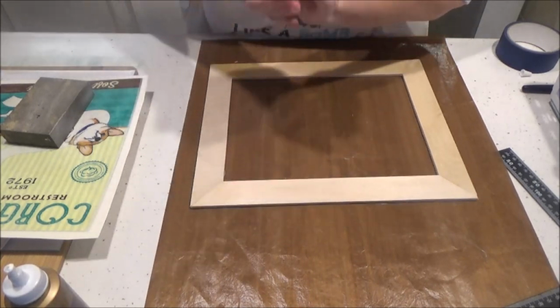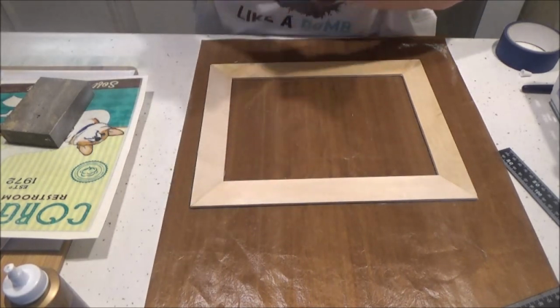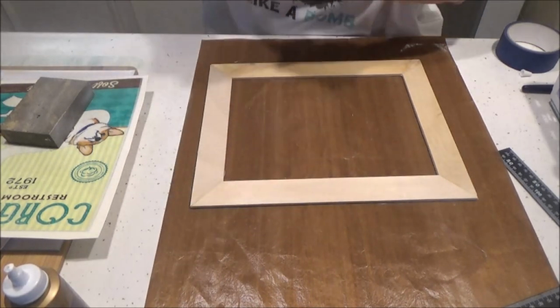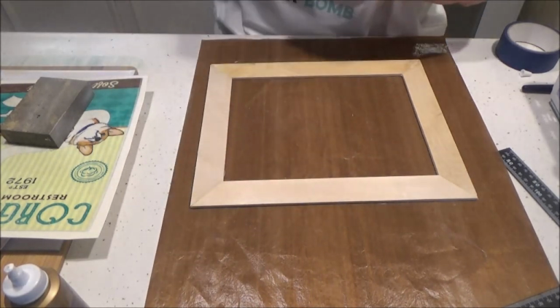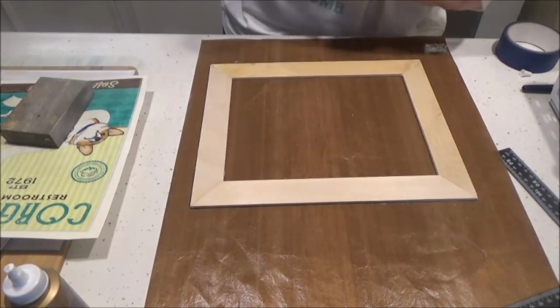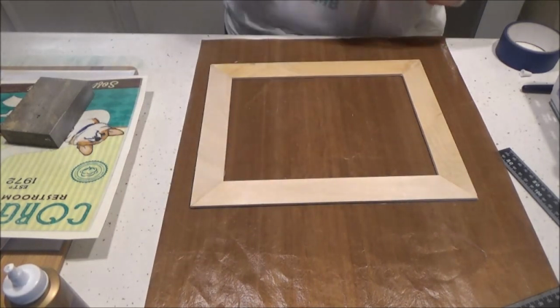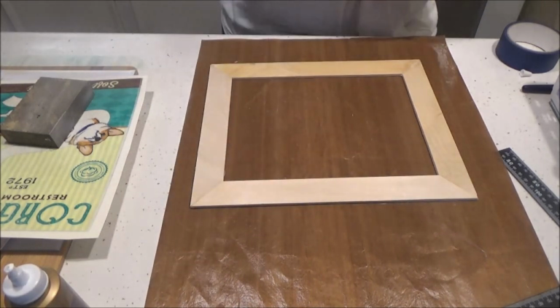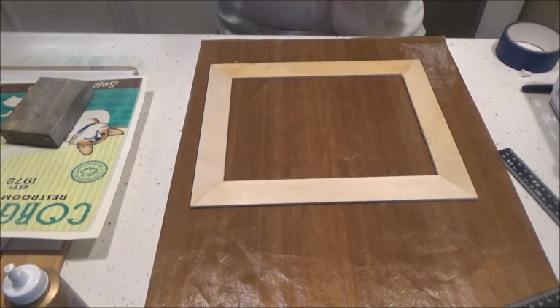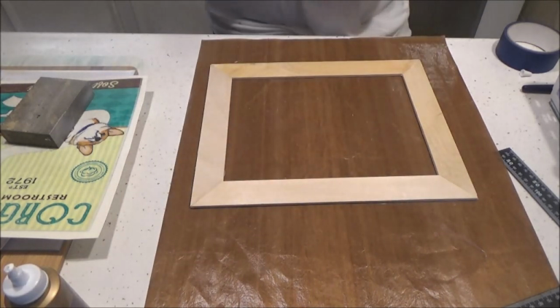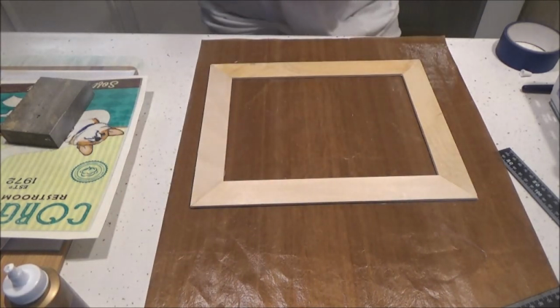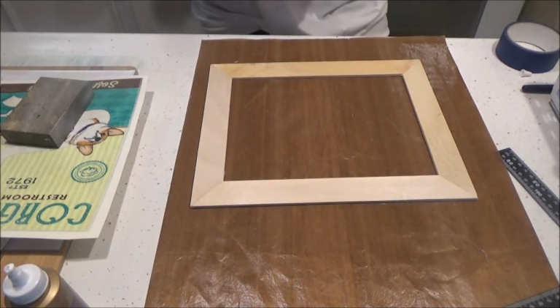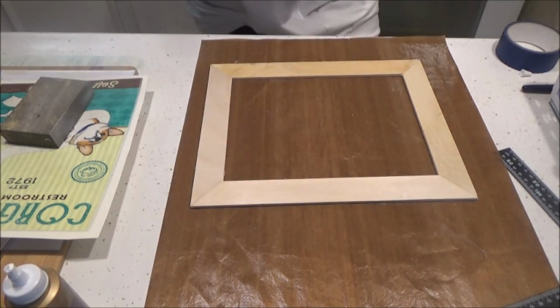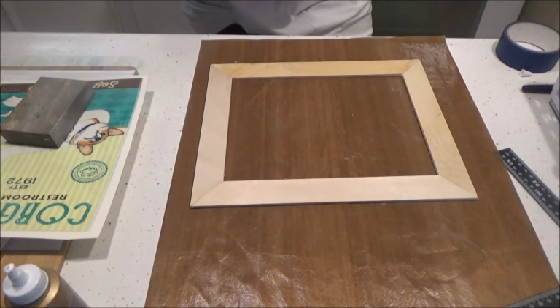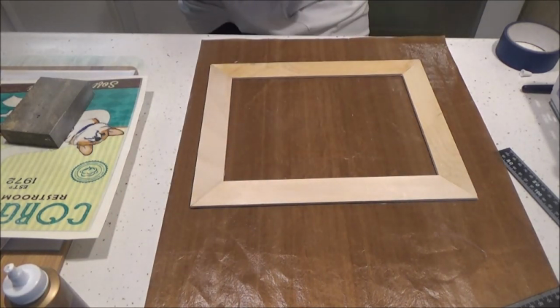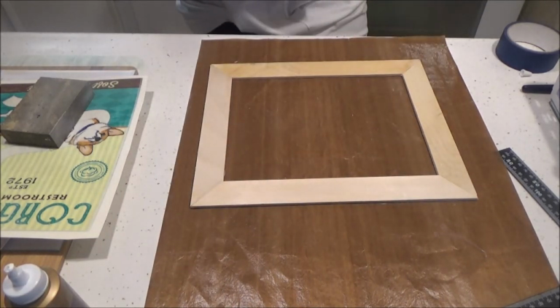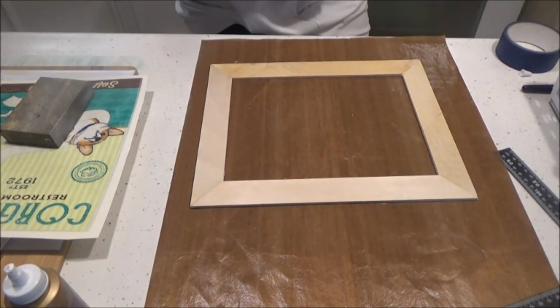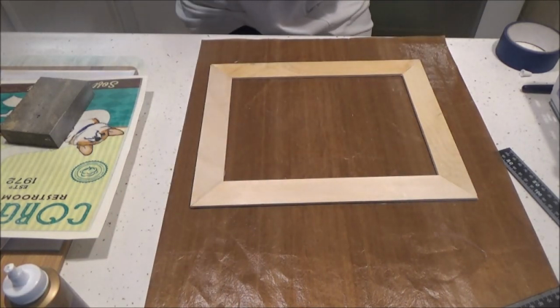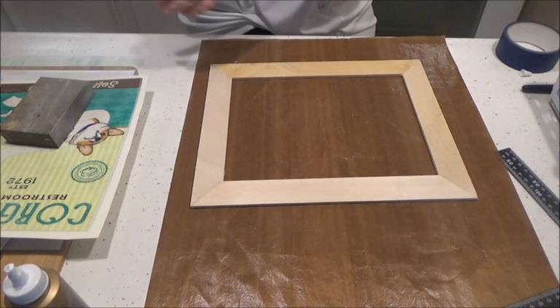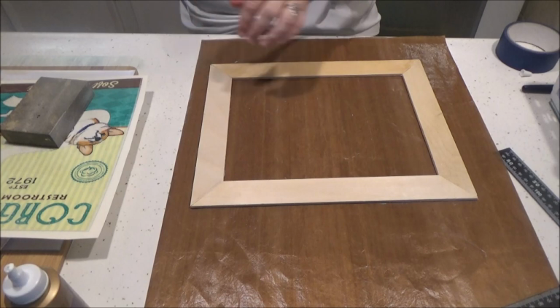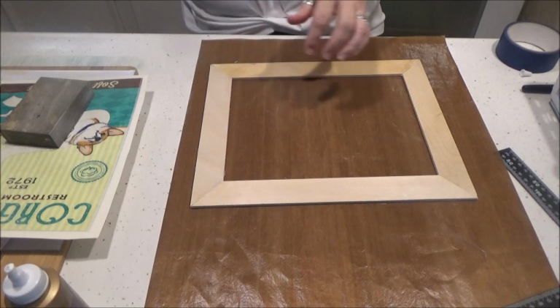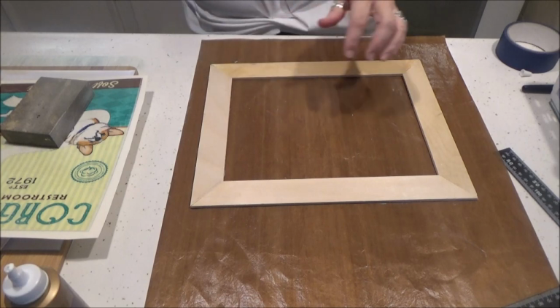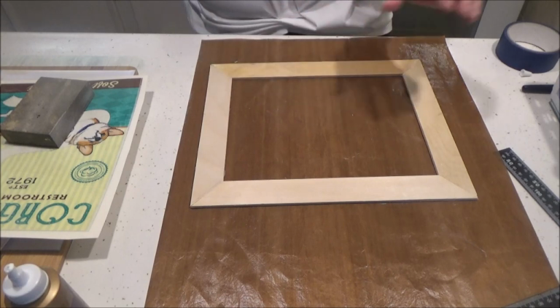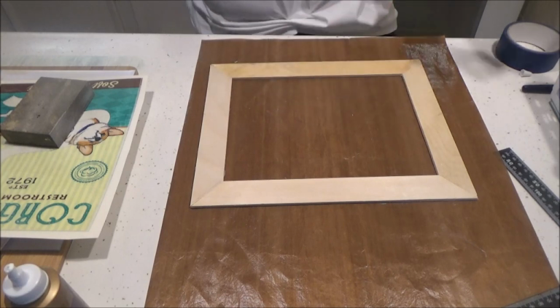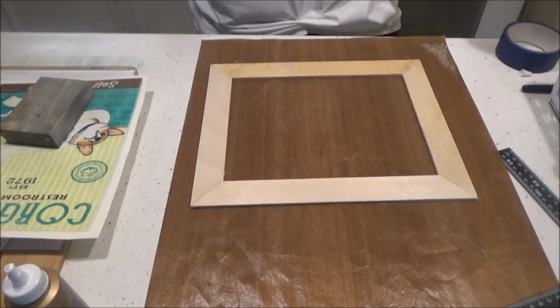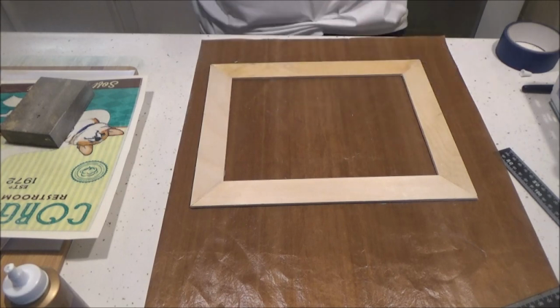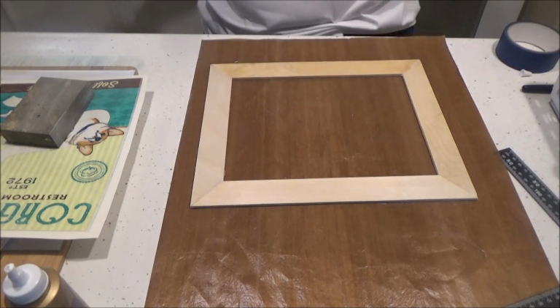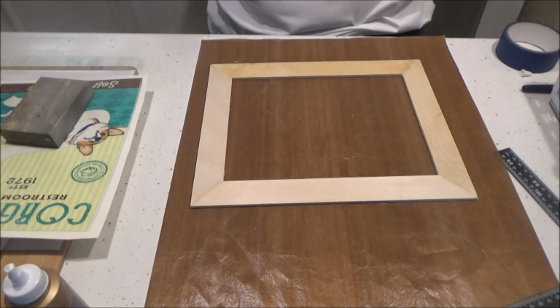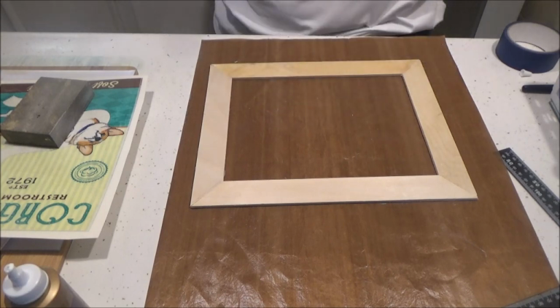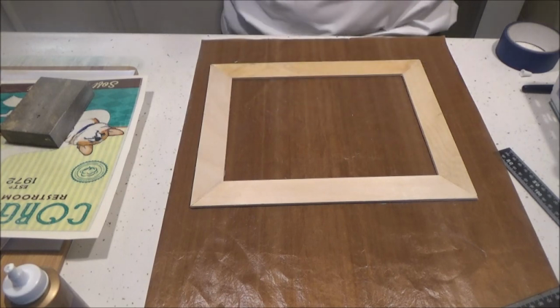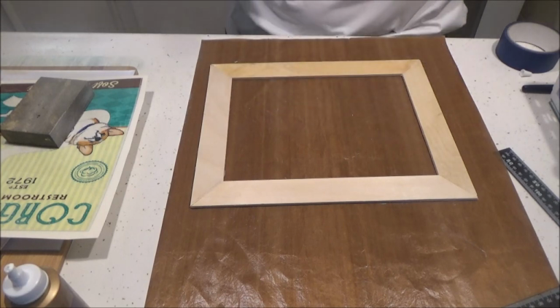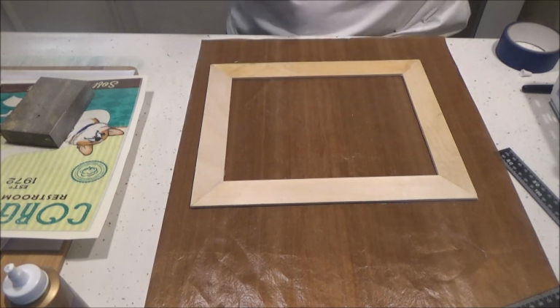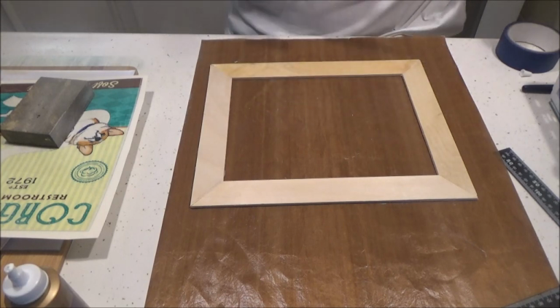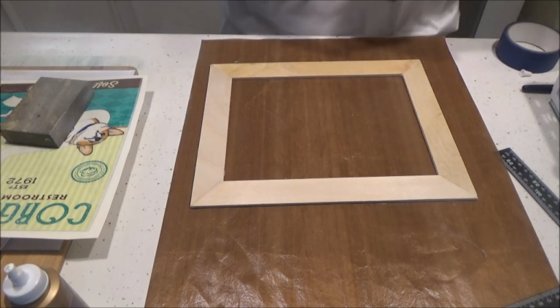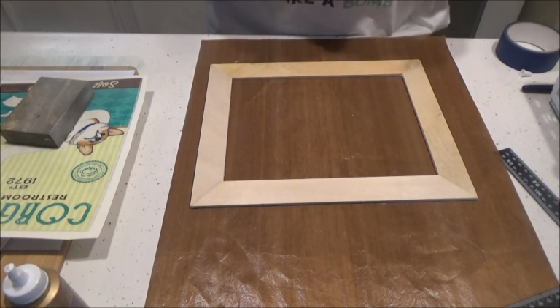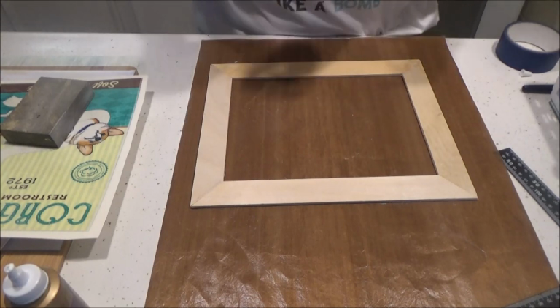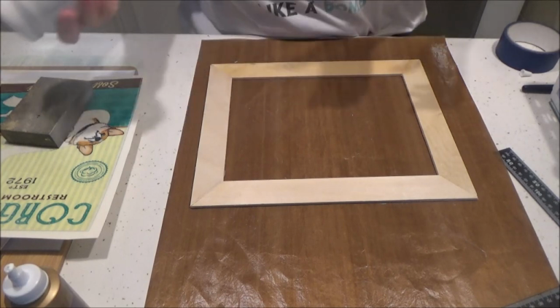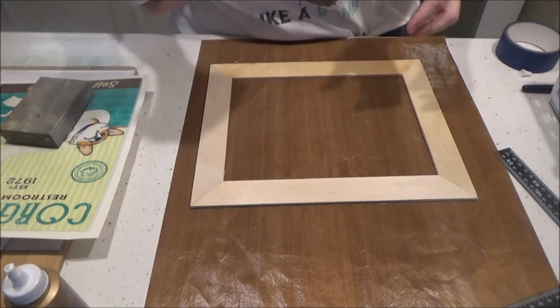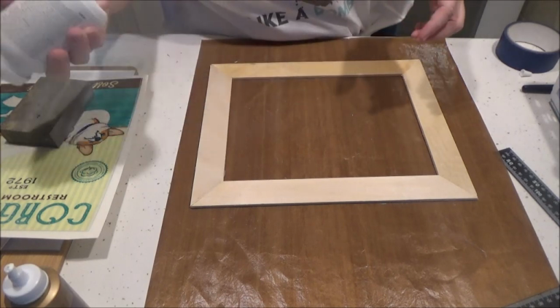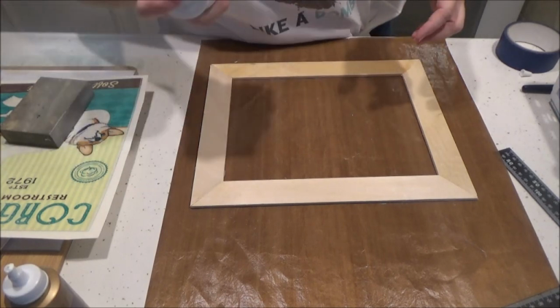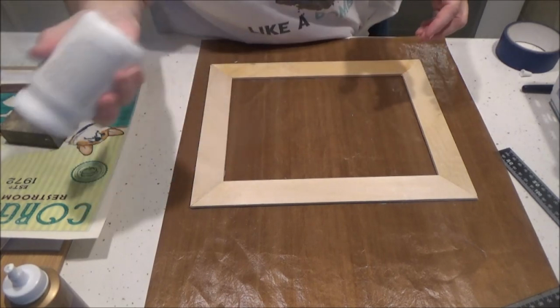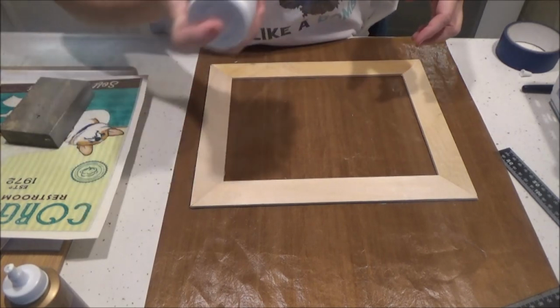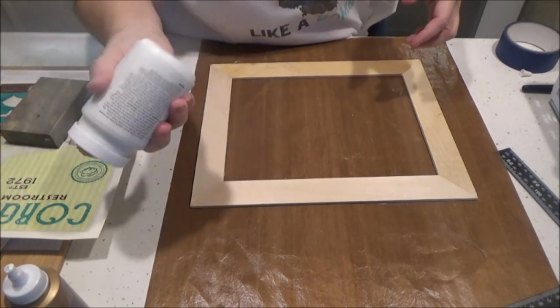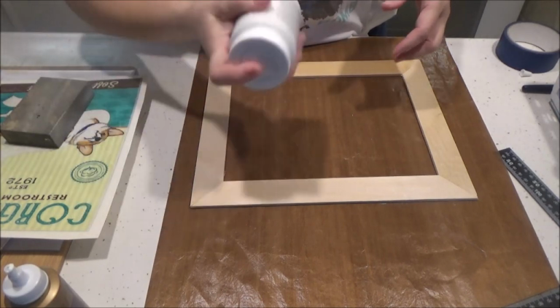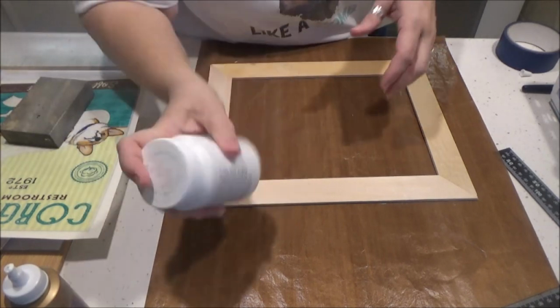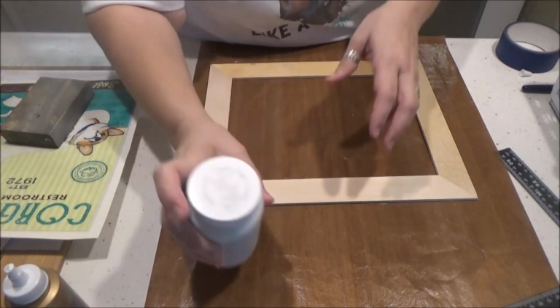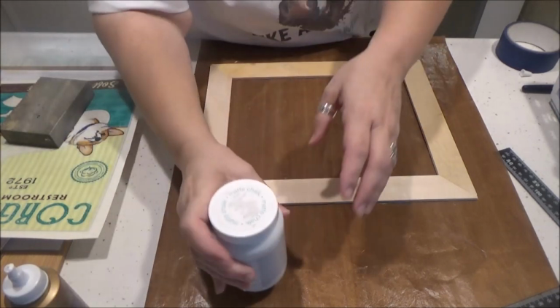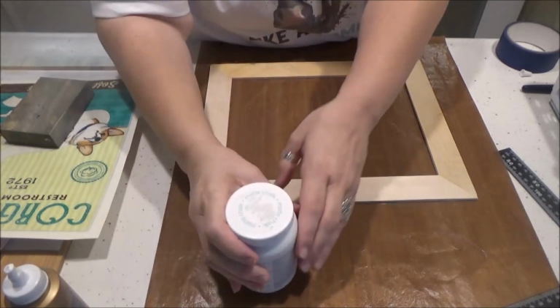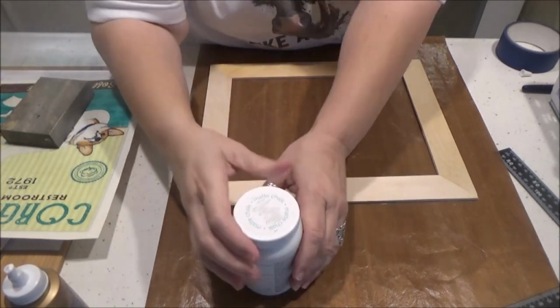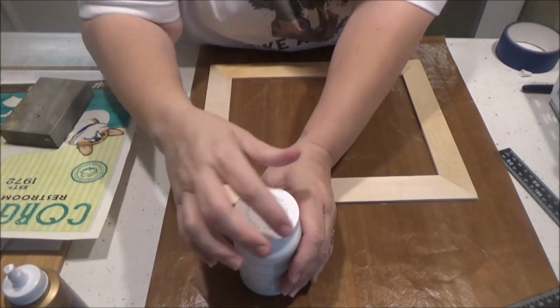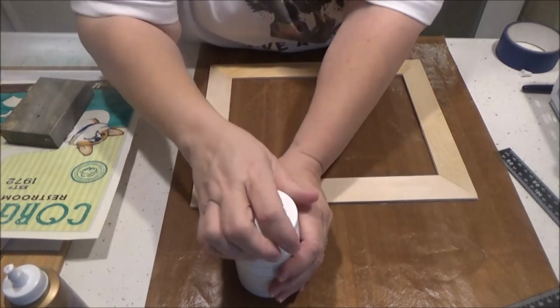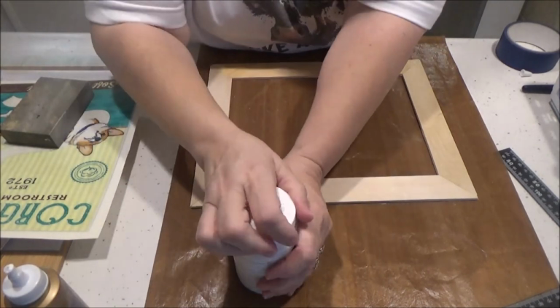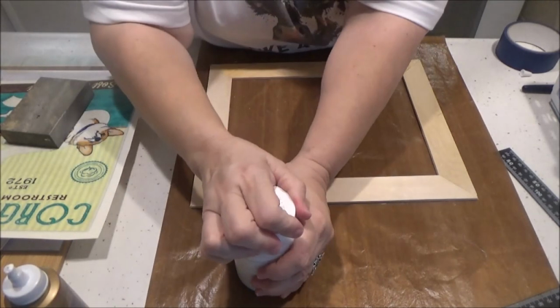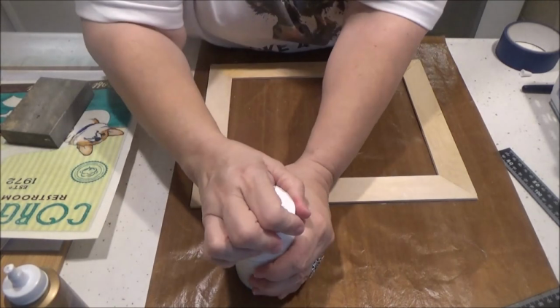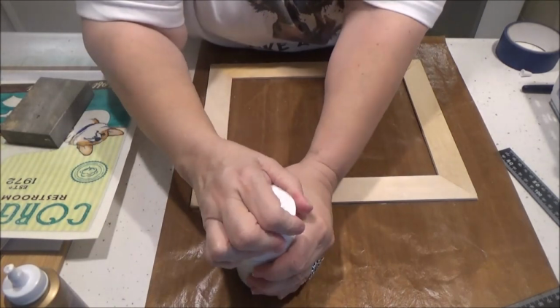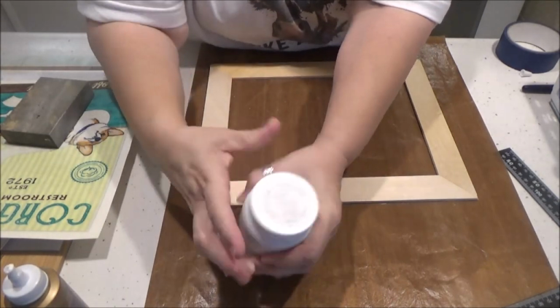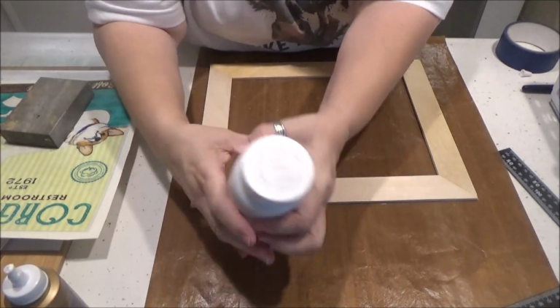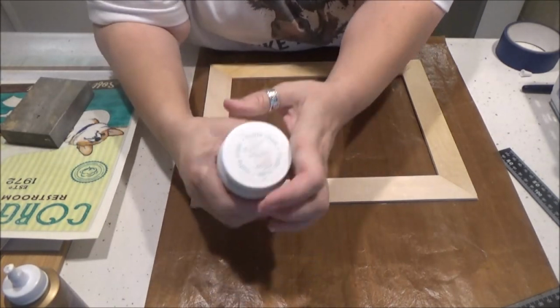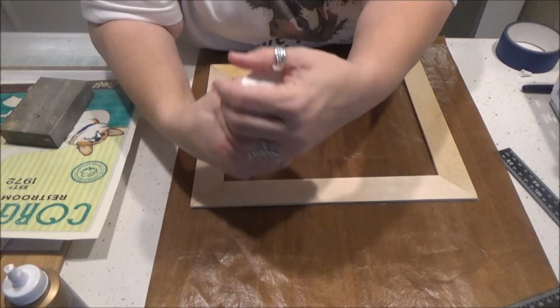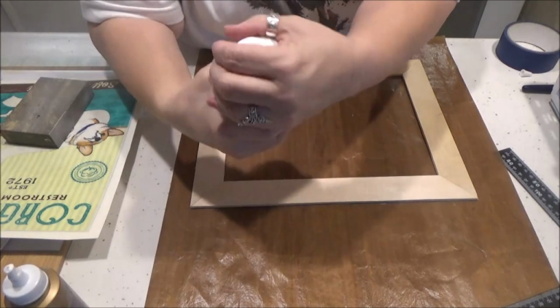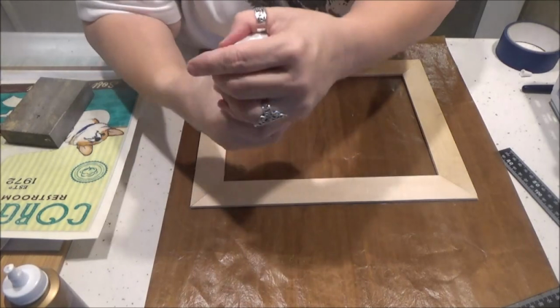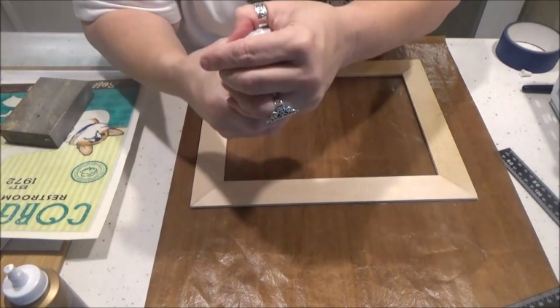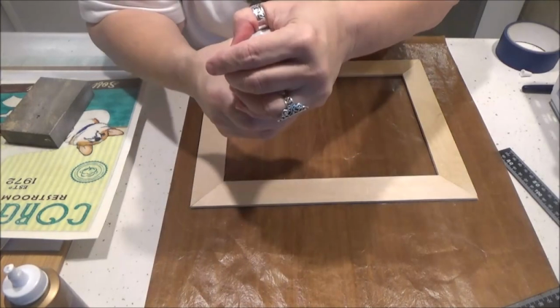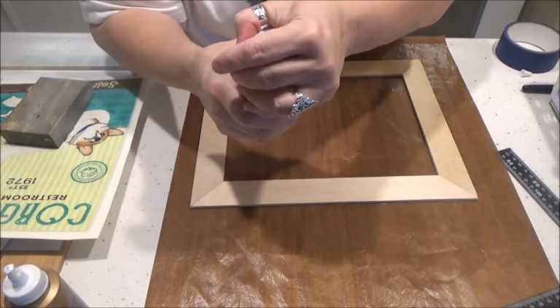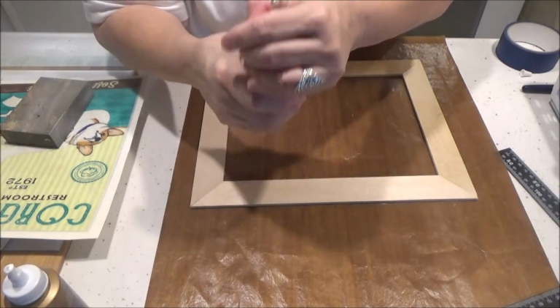And I'm going to paint it white — I just have some white chalk paint — so we're going to give that a coat and see if we need a second coat.